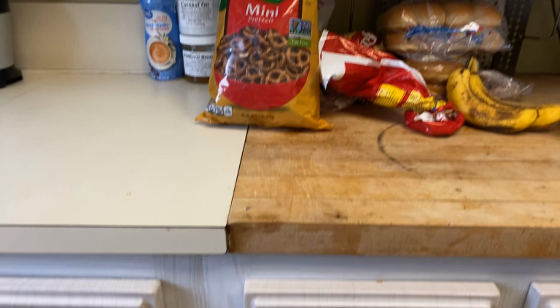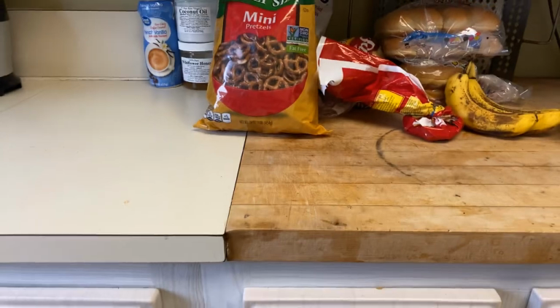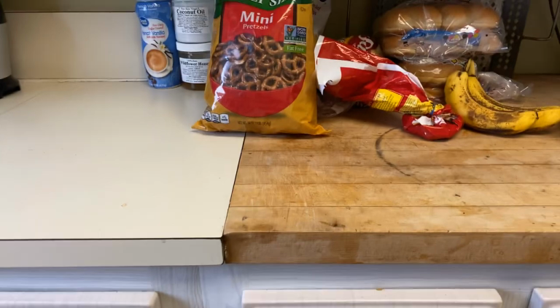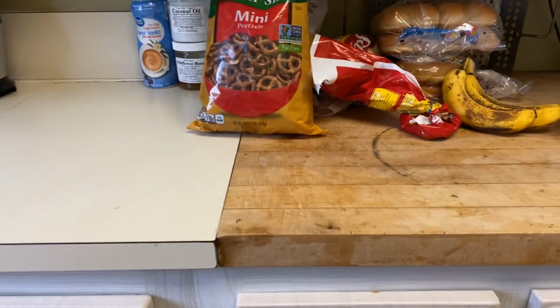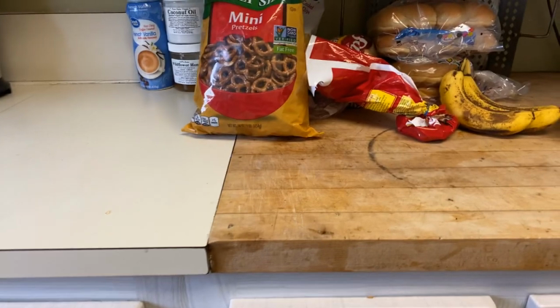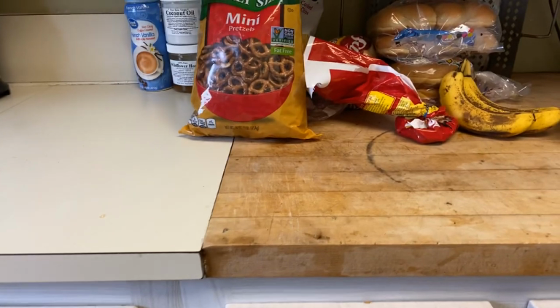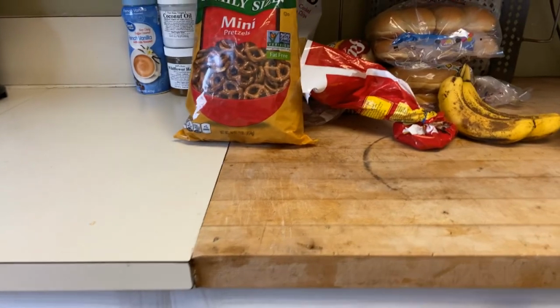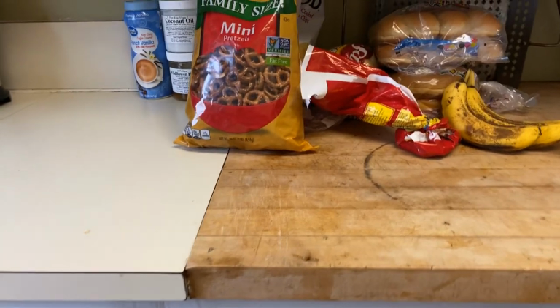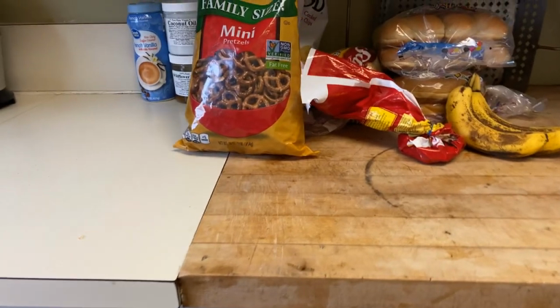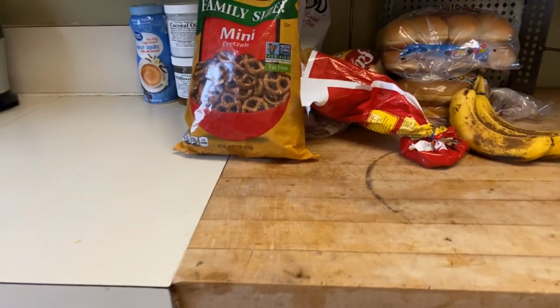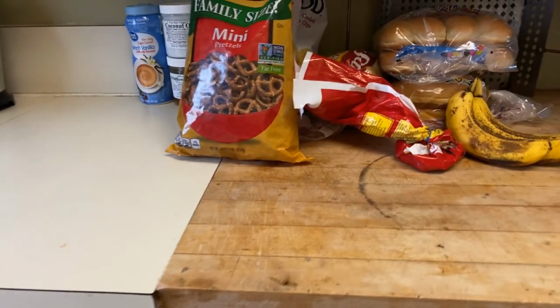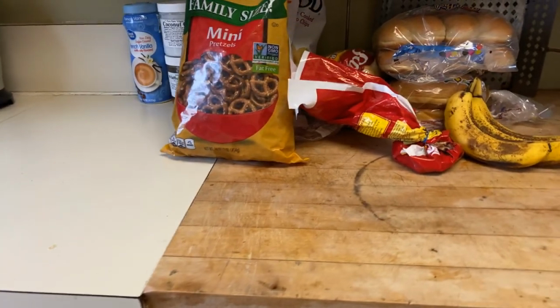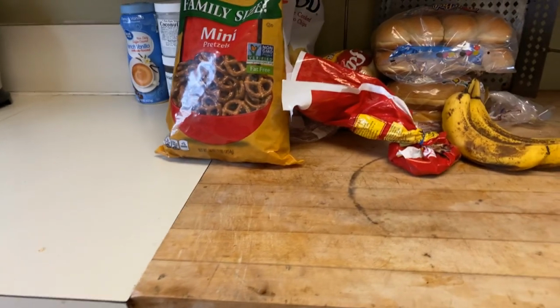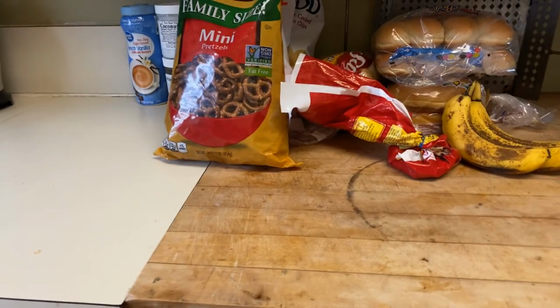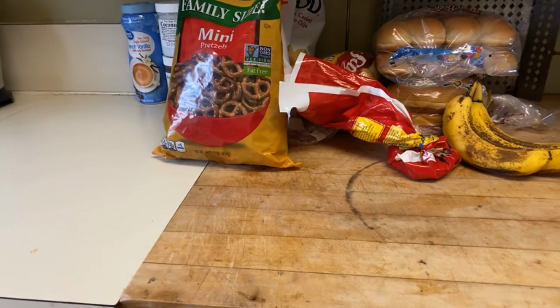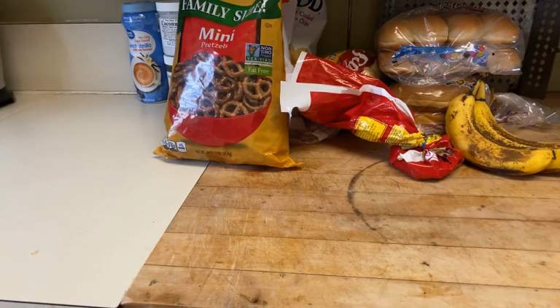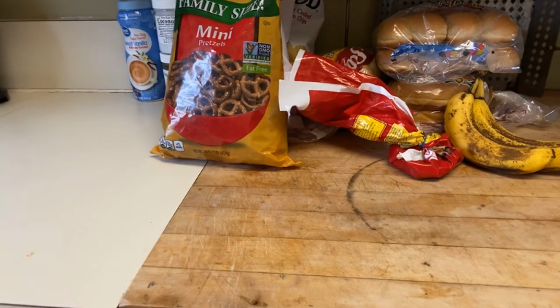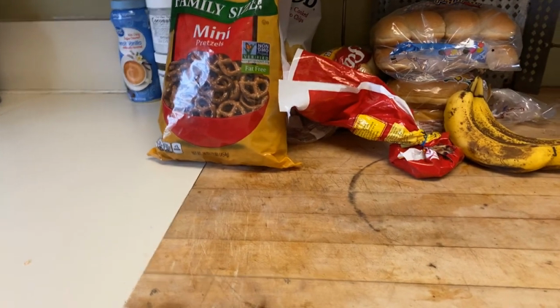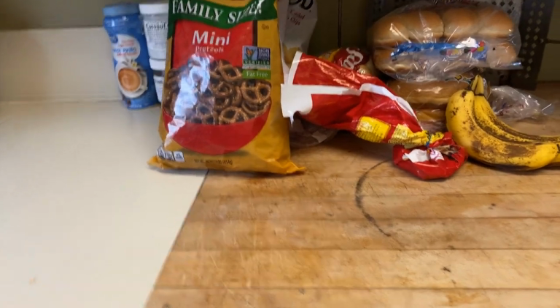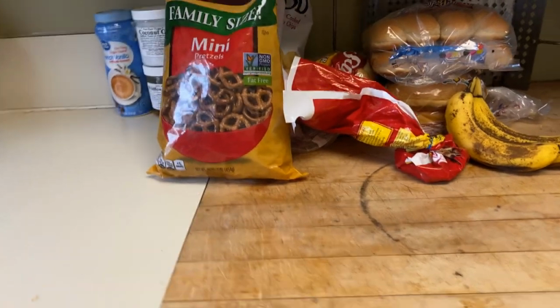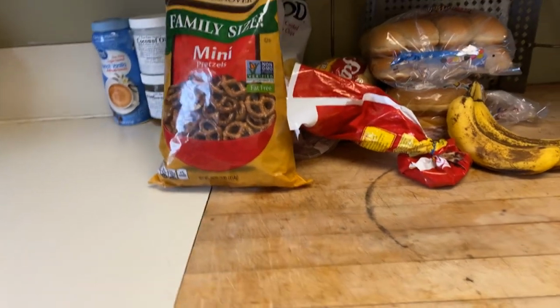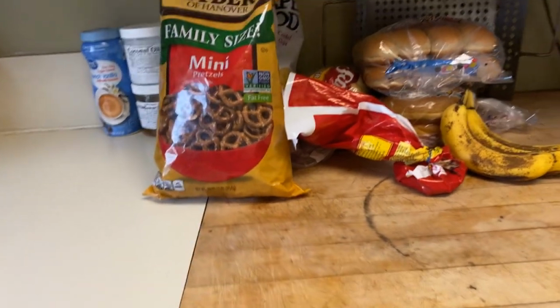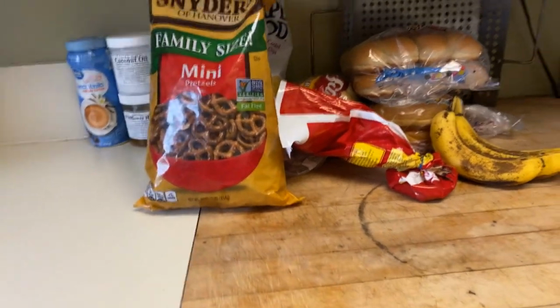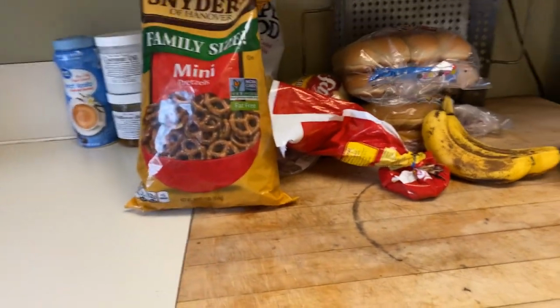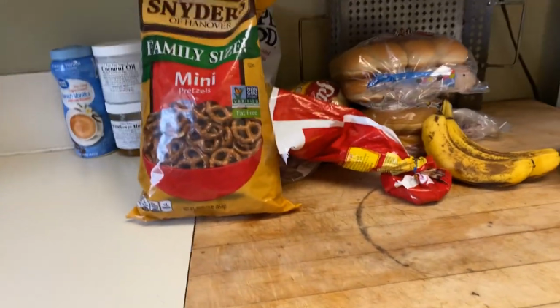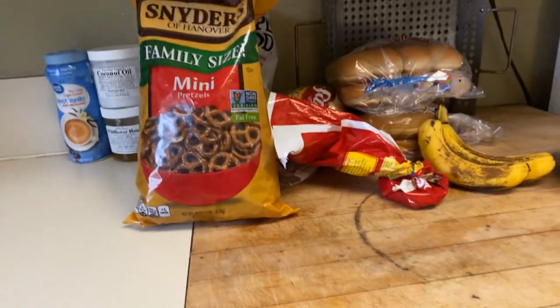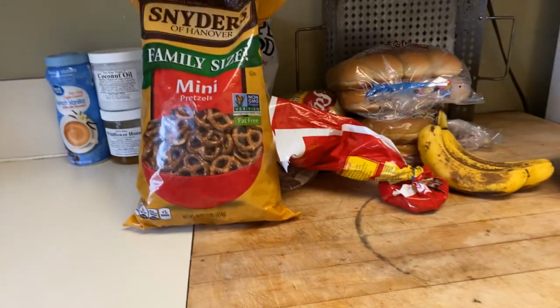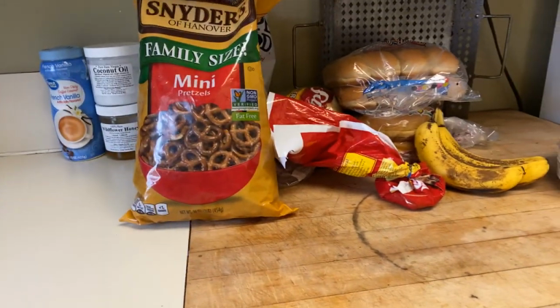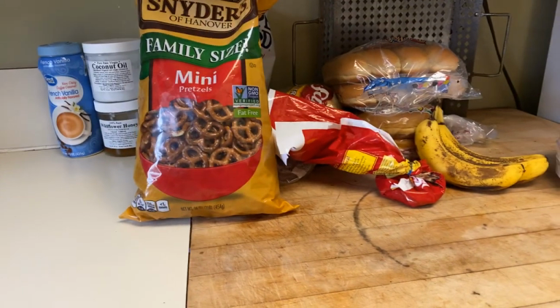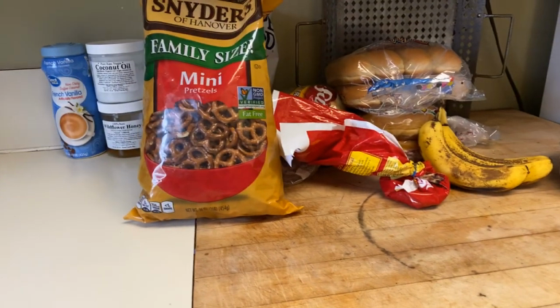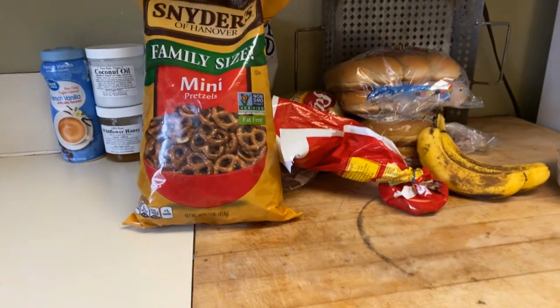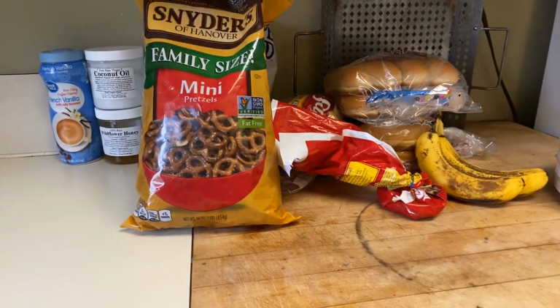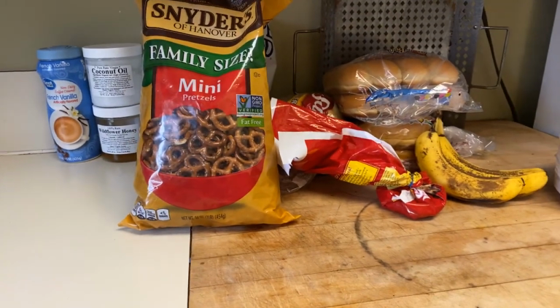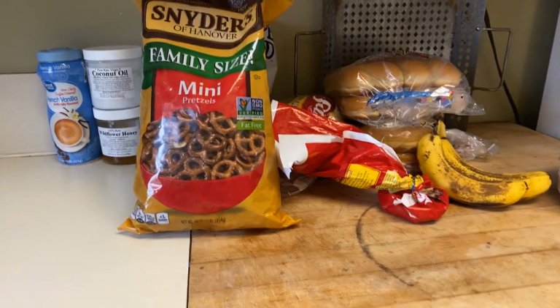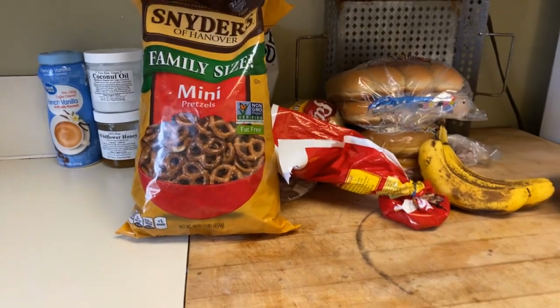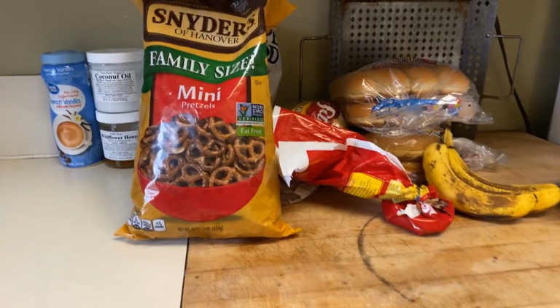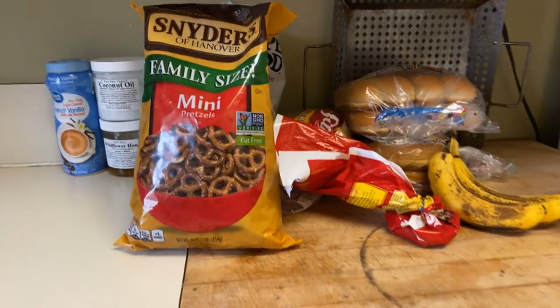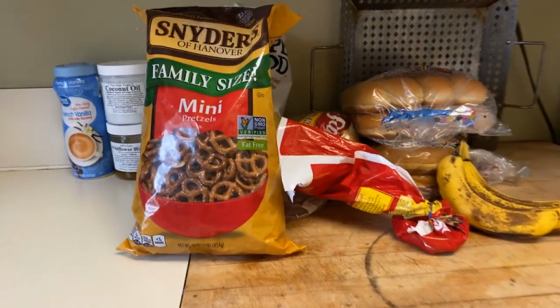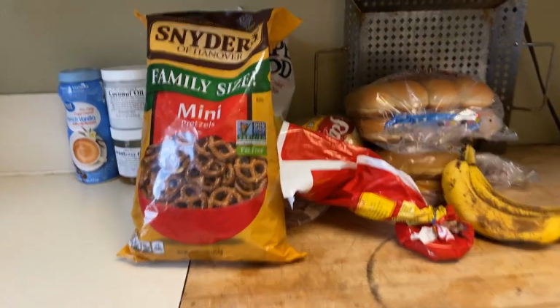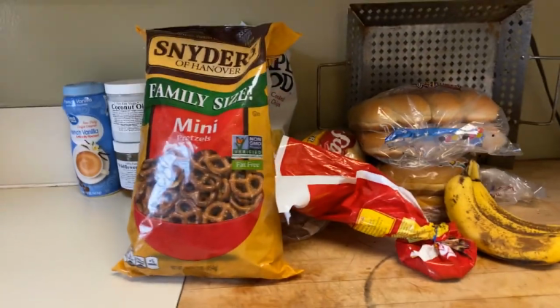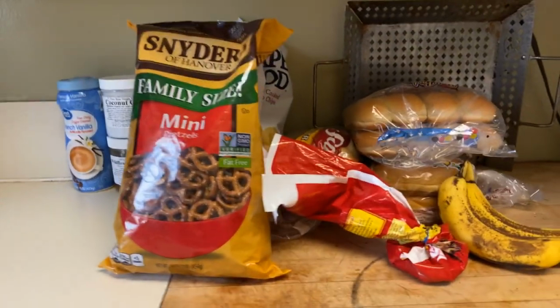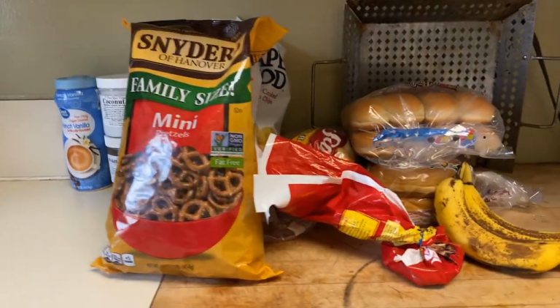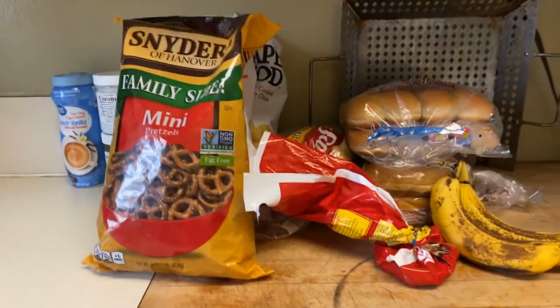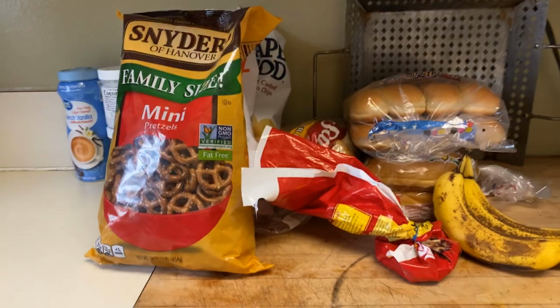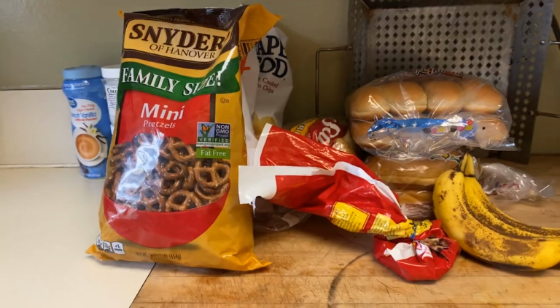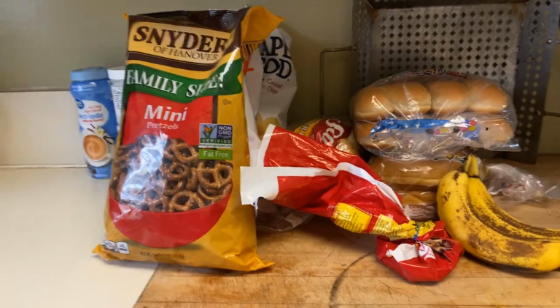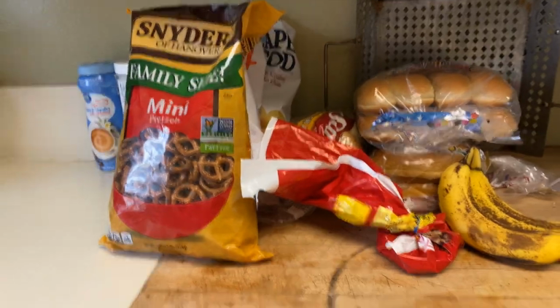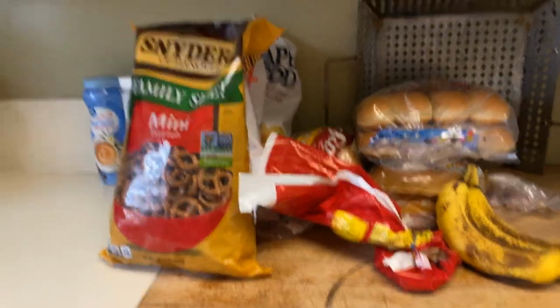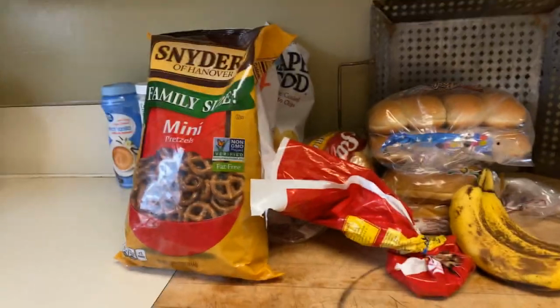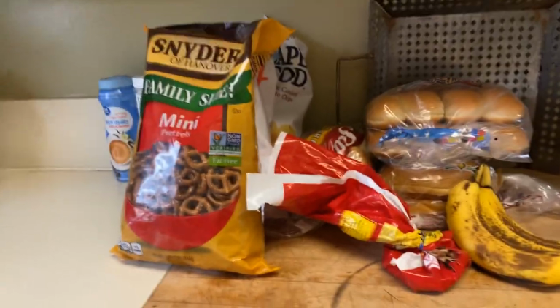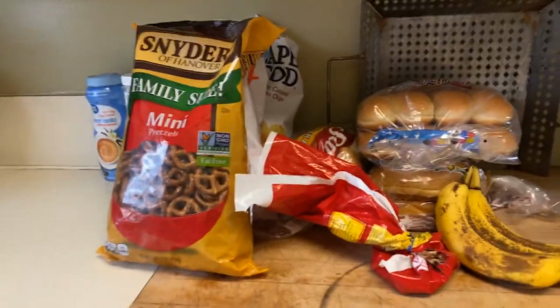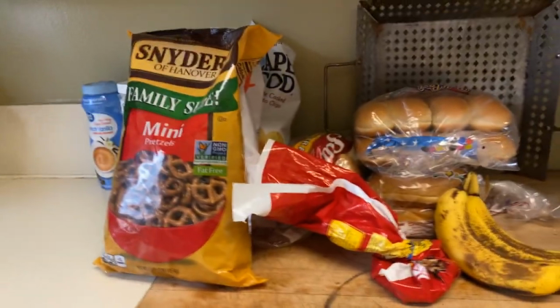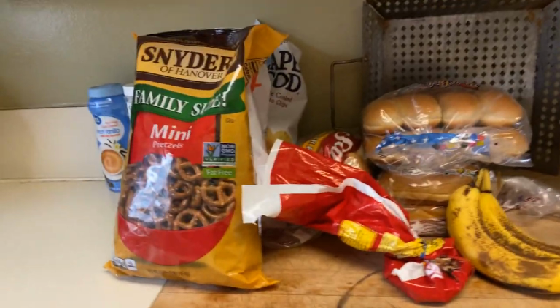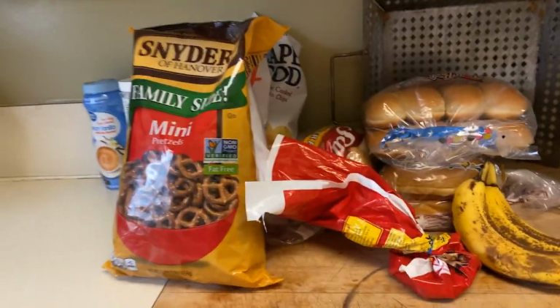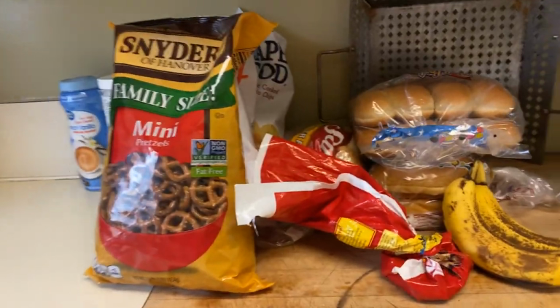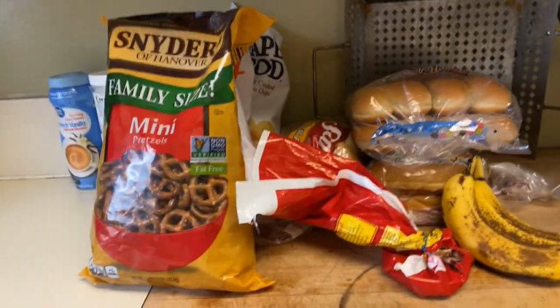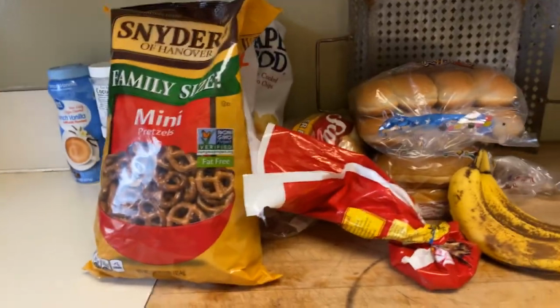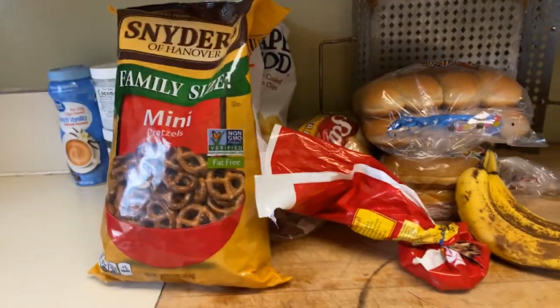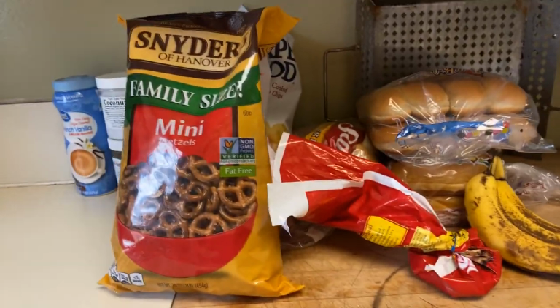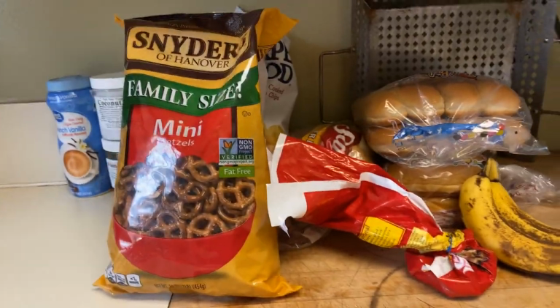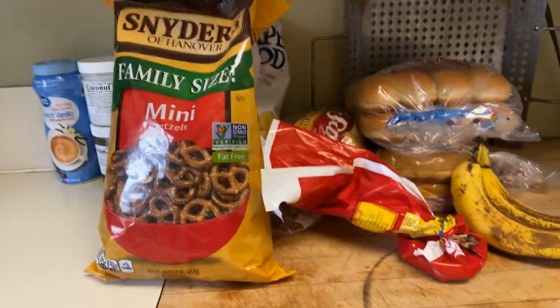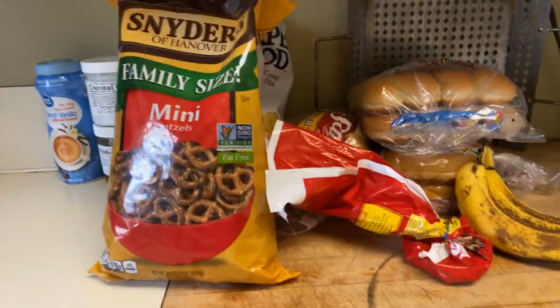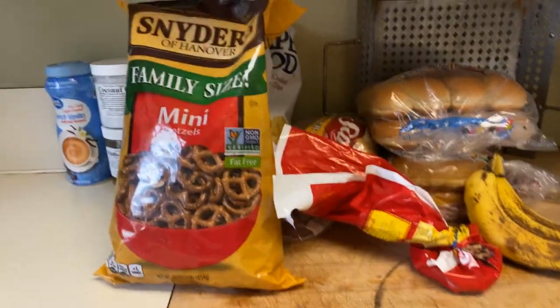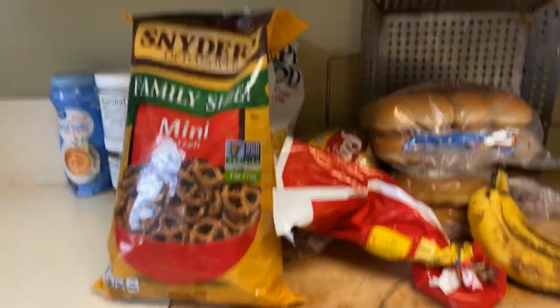Hey everyone, I'm back with another video. So I have another grocery haul. Let's get into it.